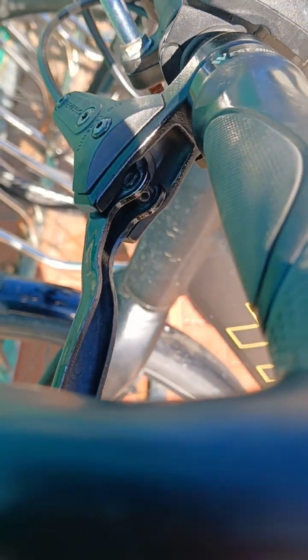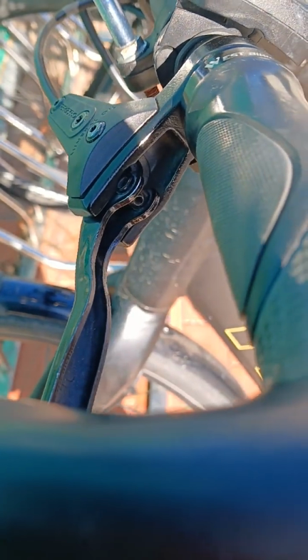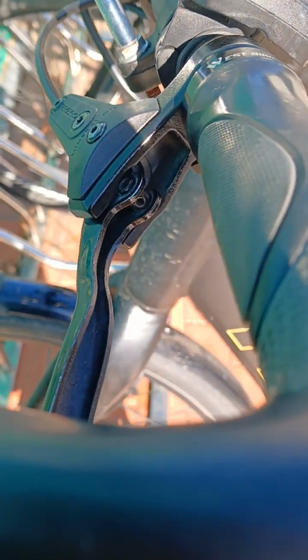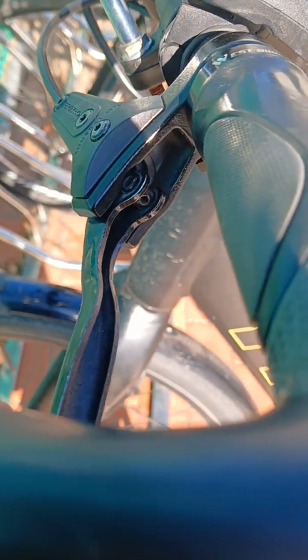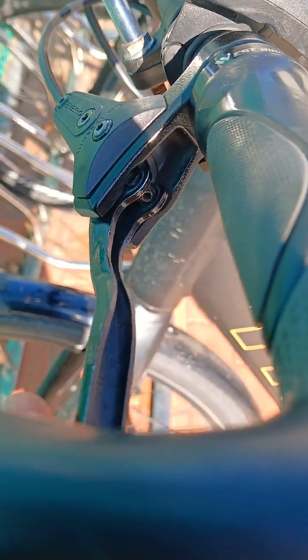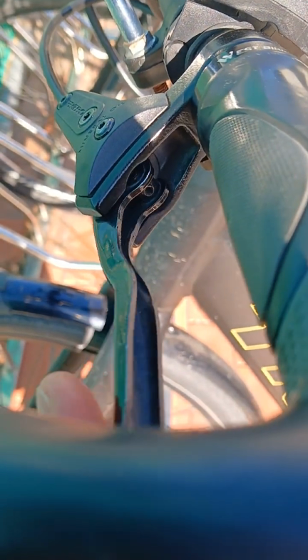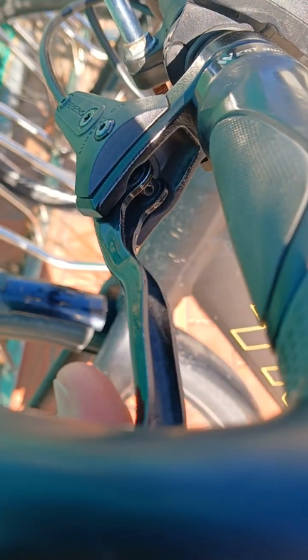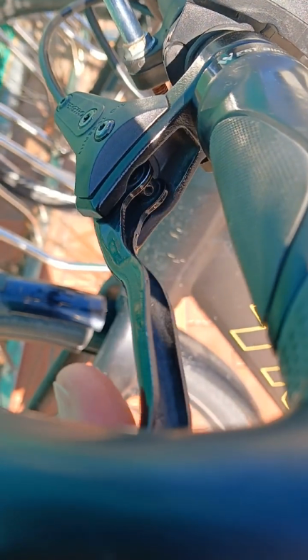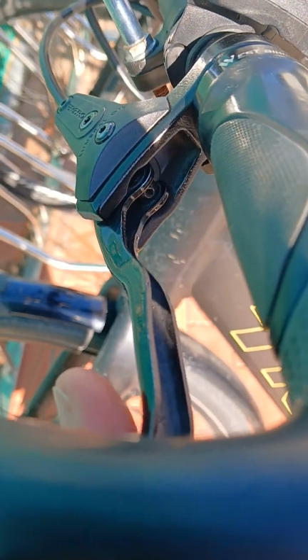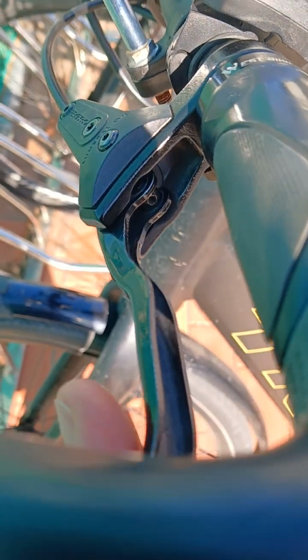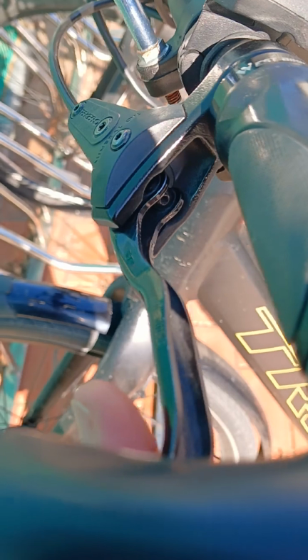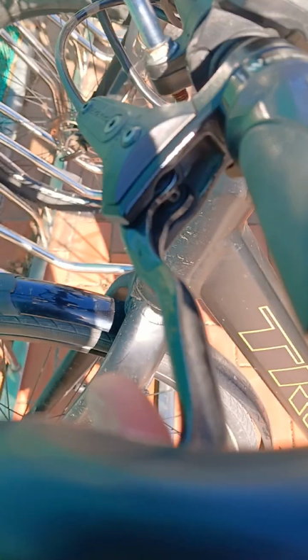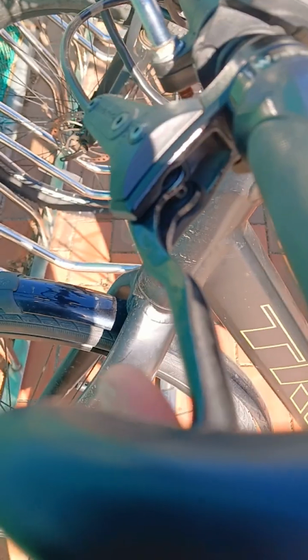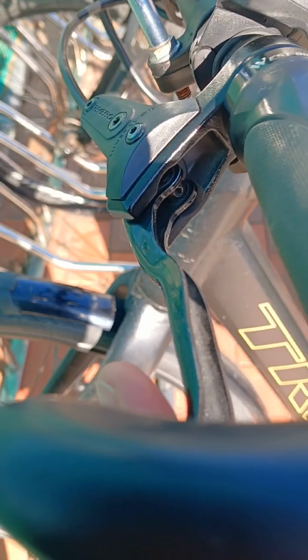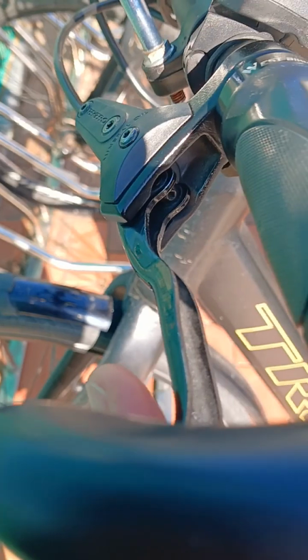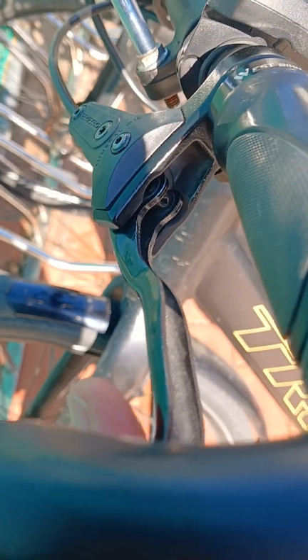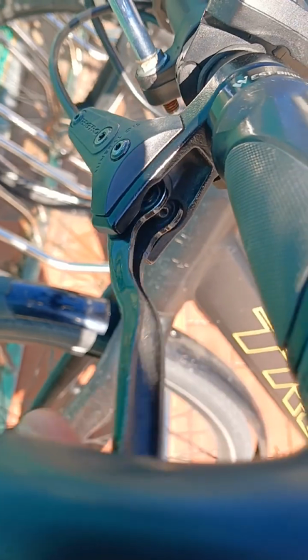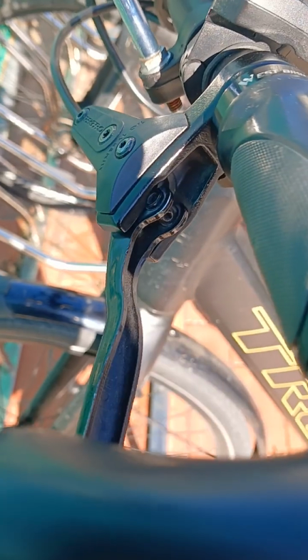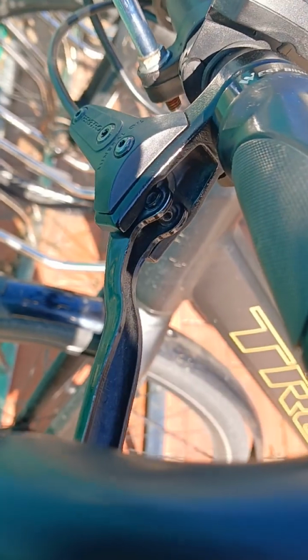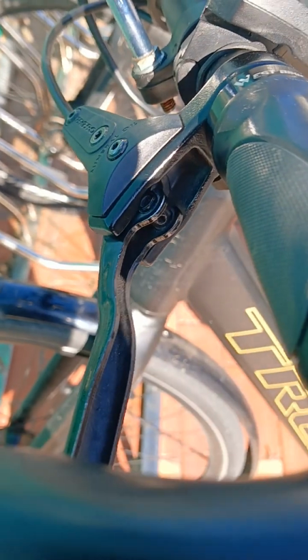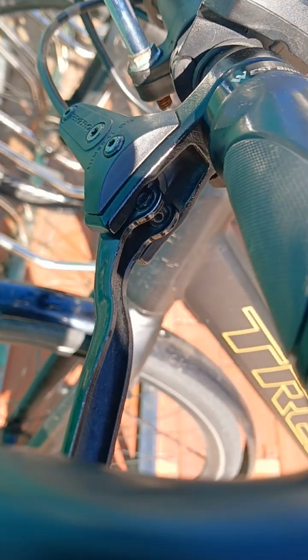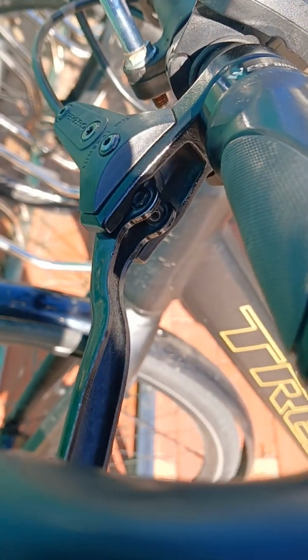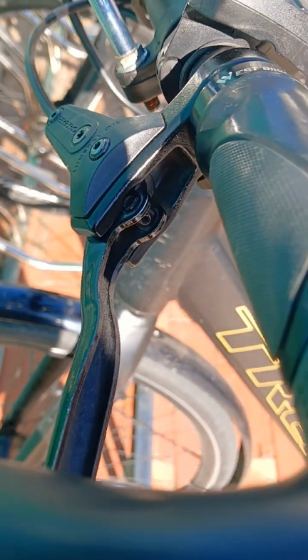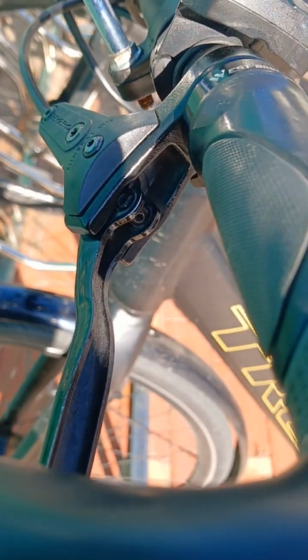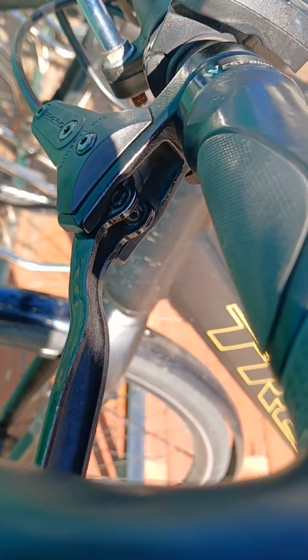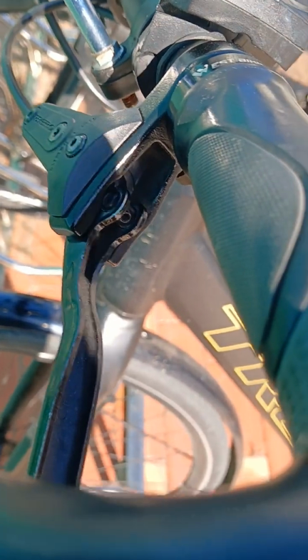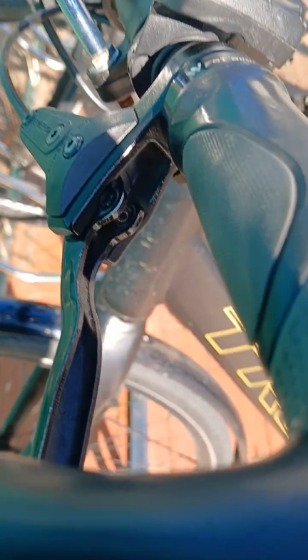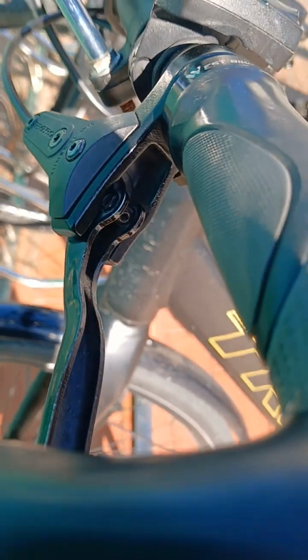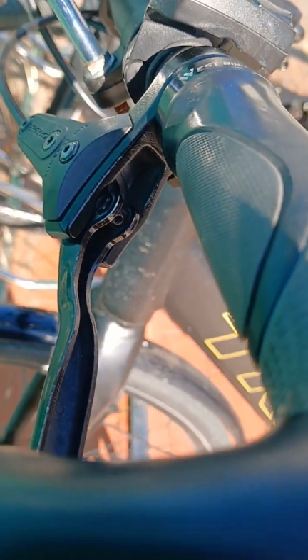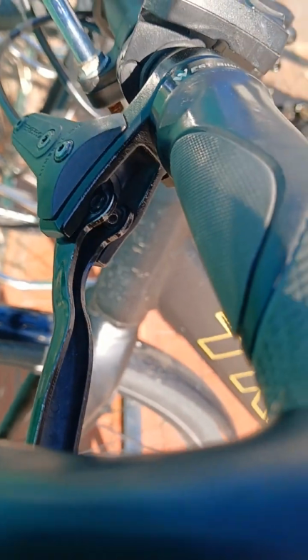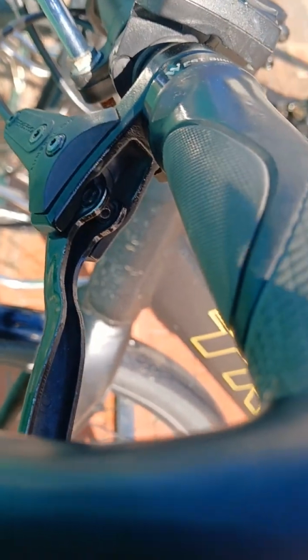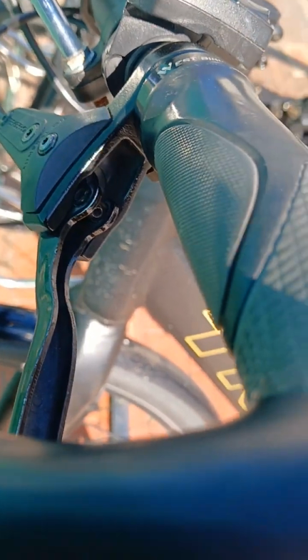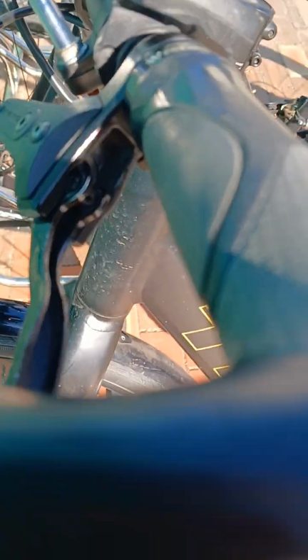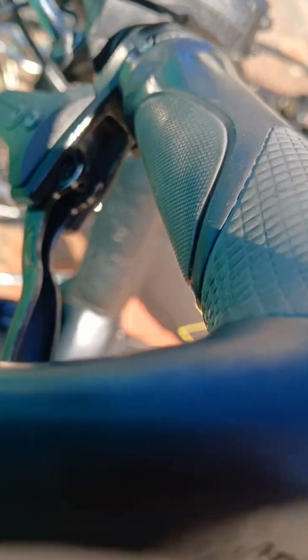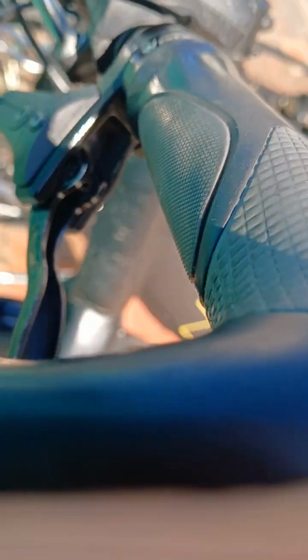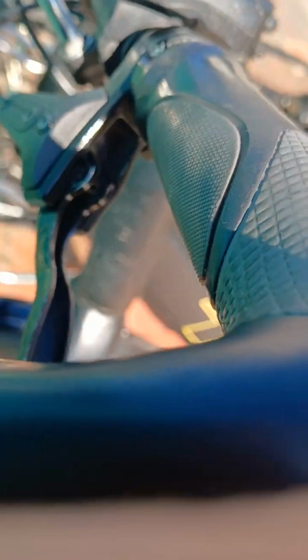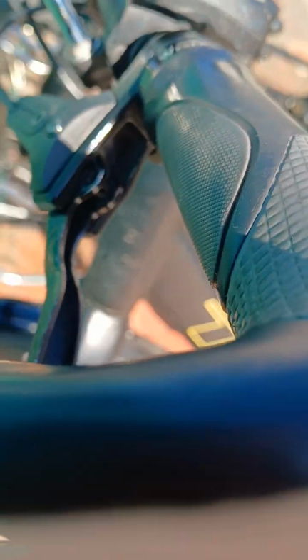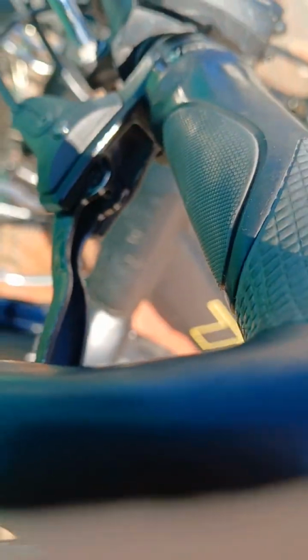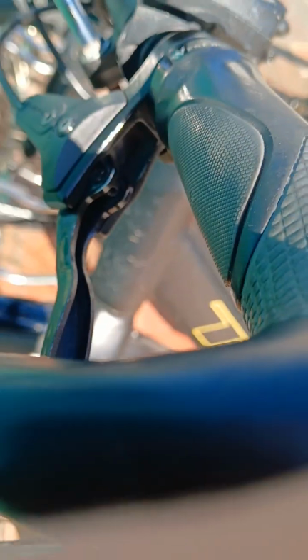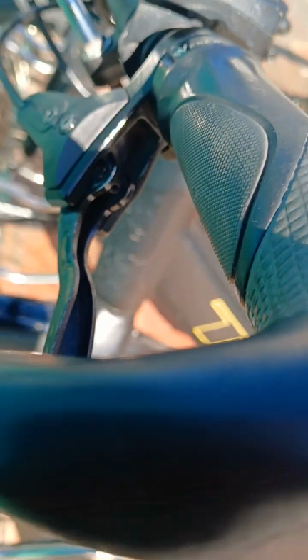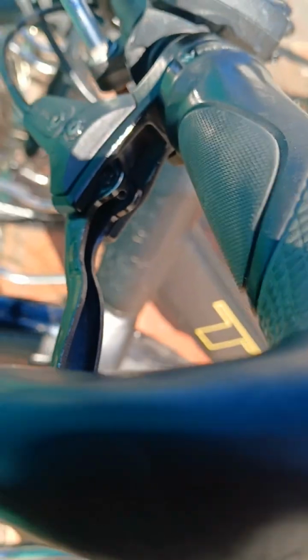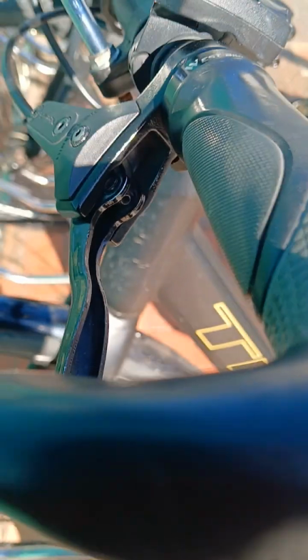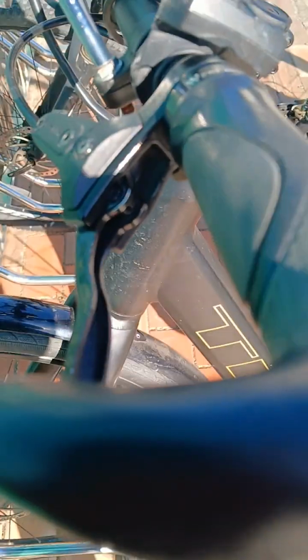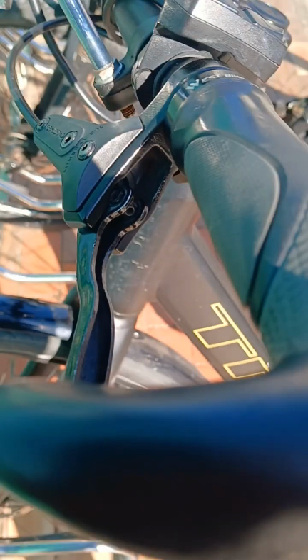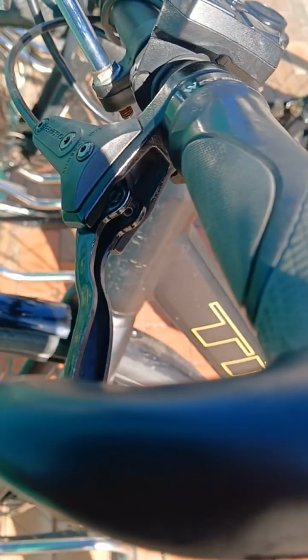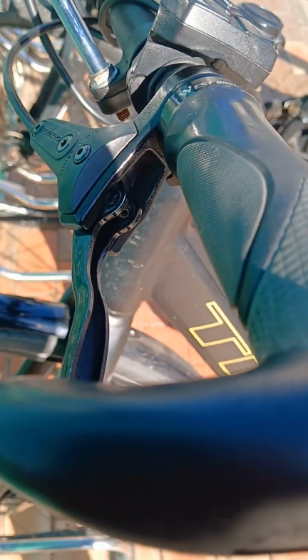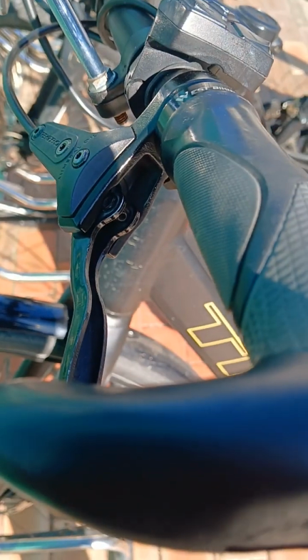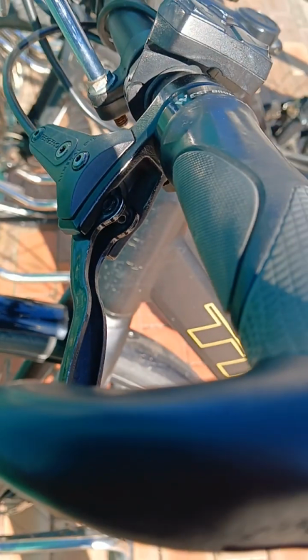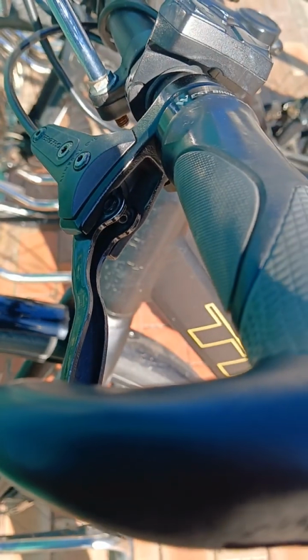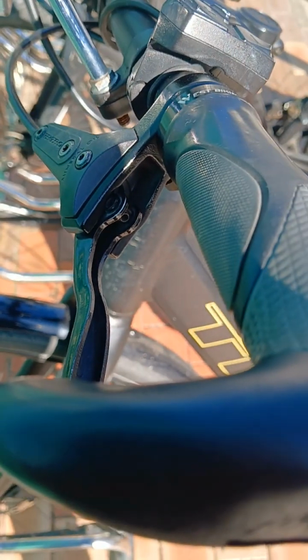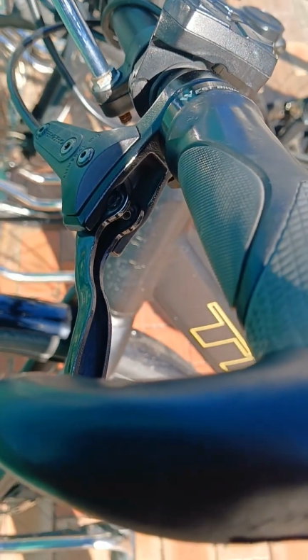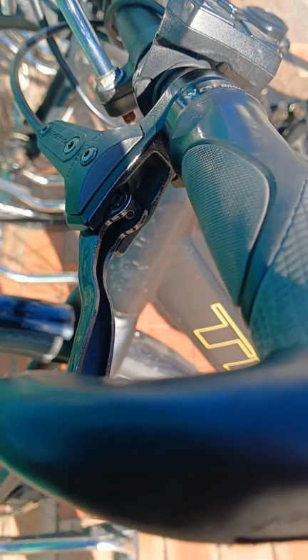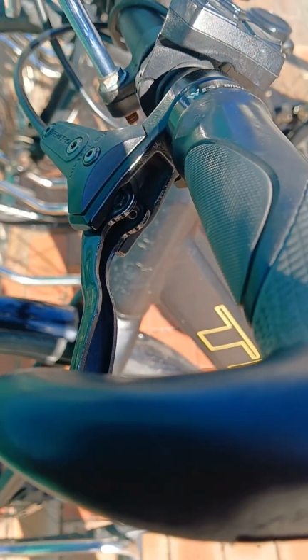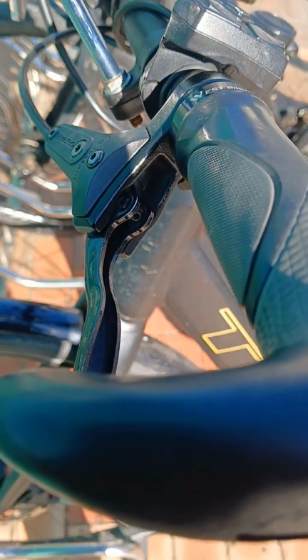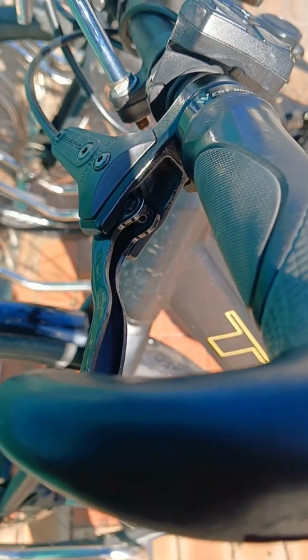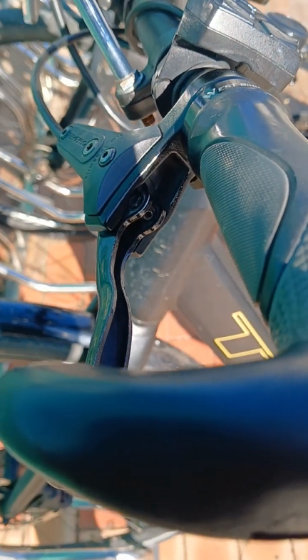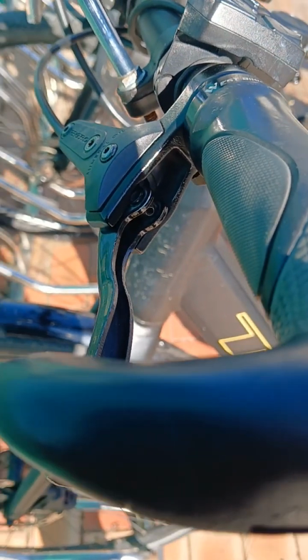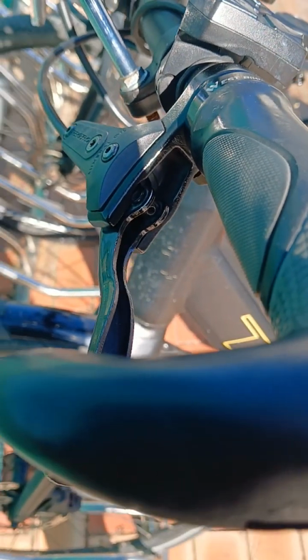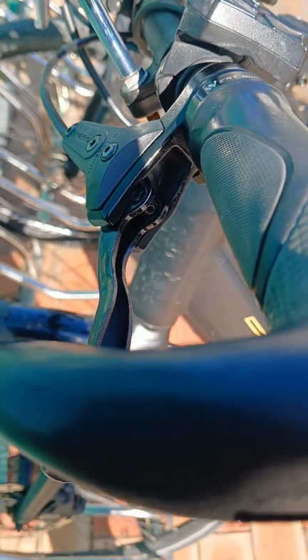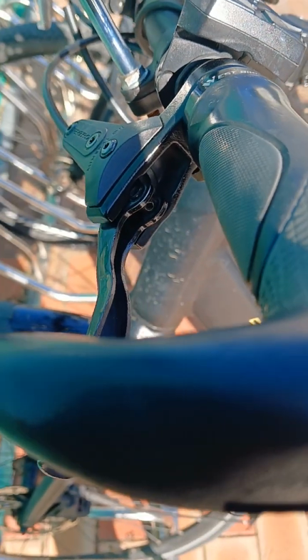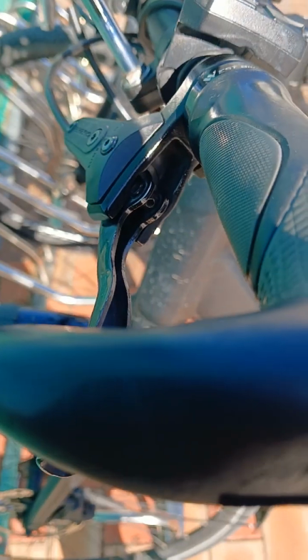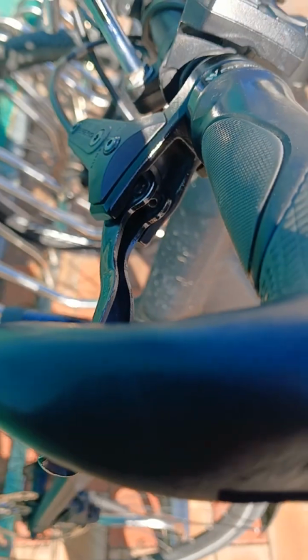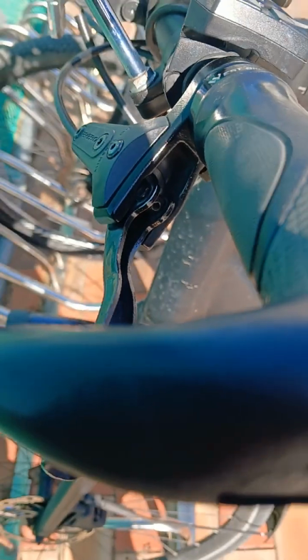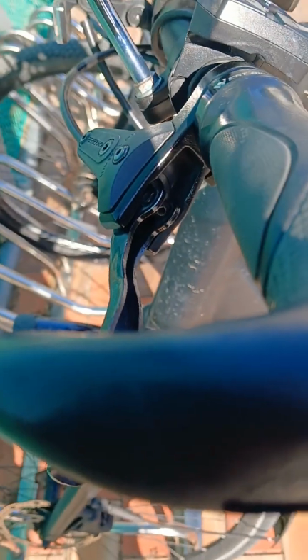Get some thread locker and put it on there. Very simple solution to reduce the sponginess in your brakes.